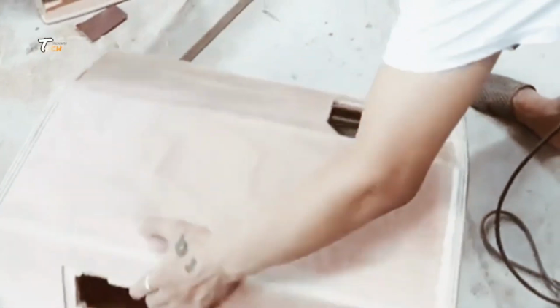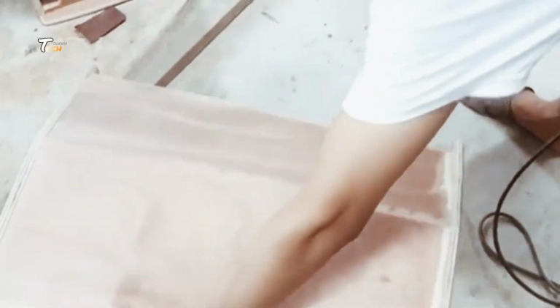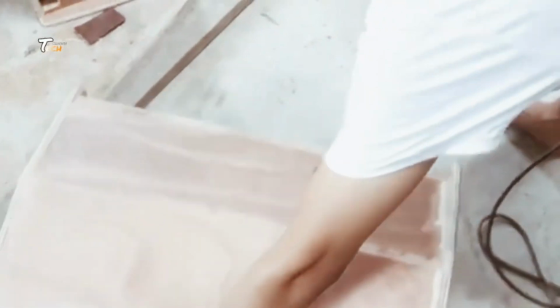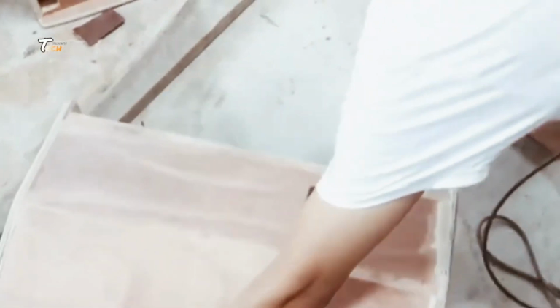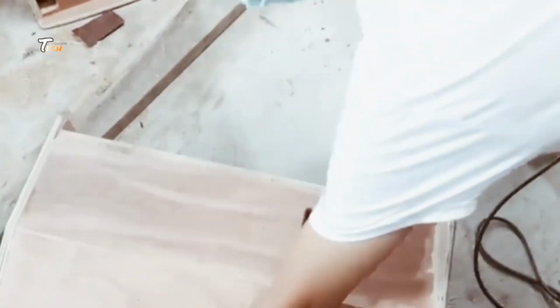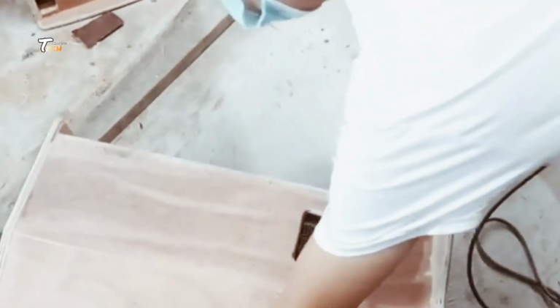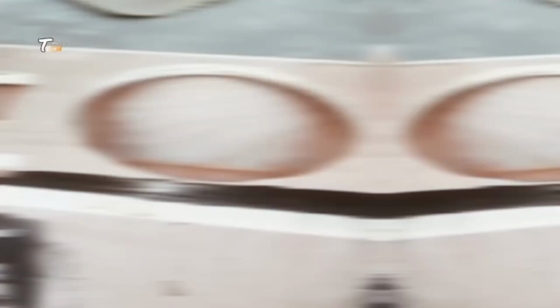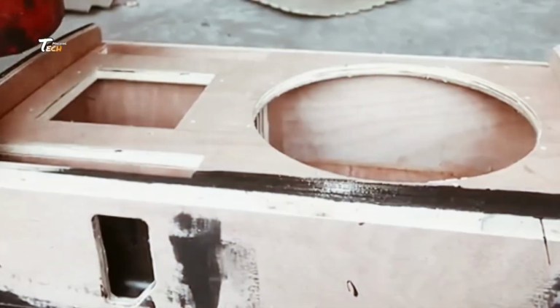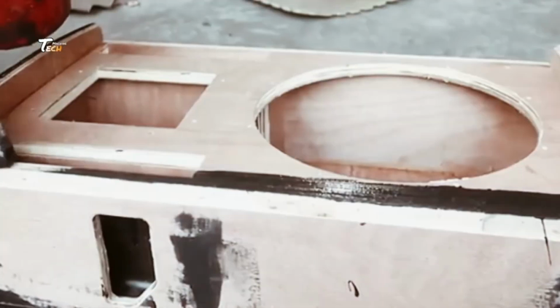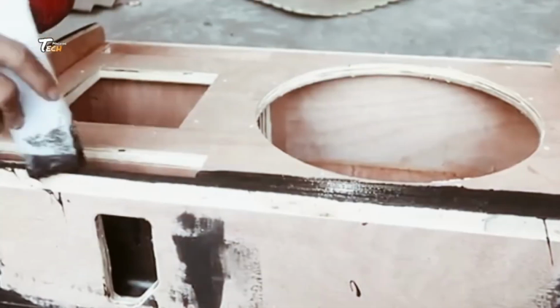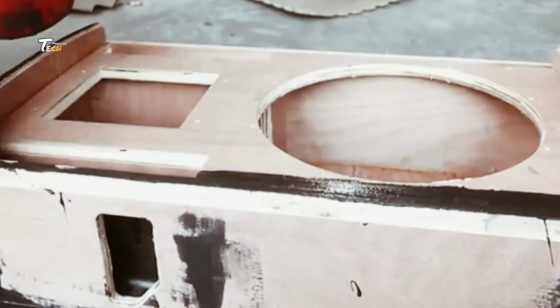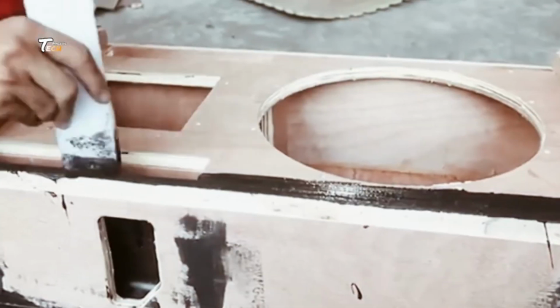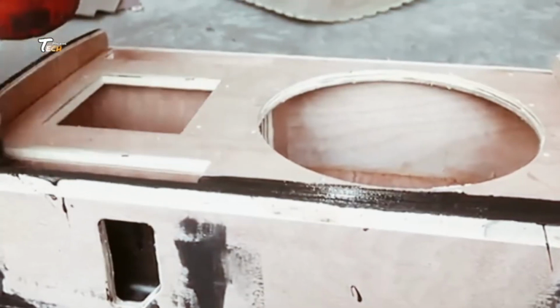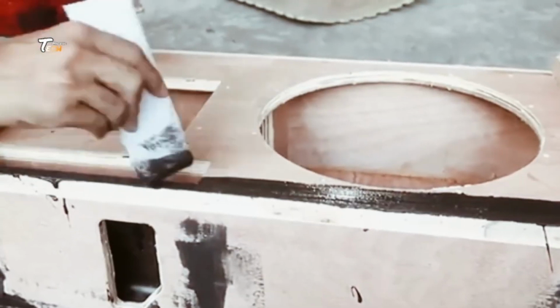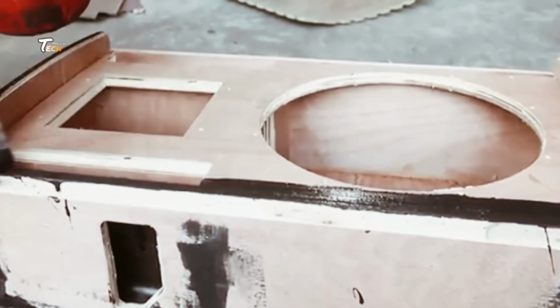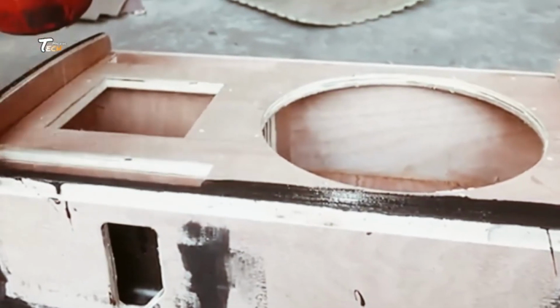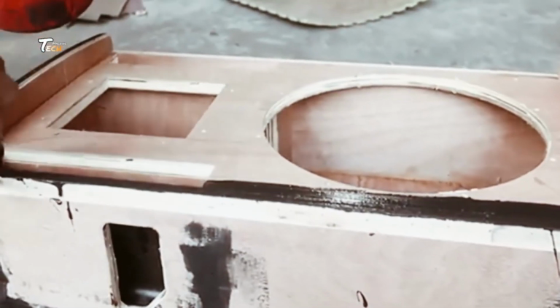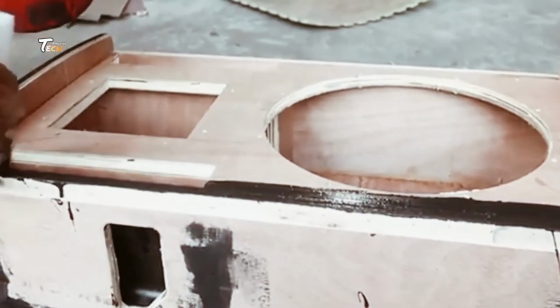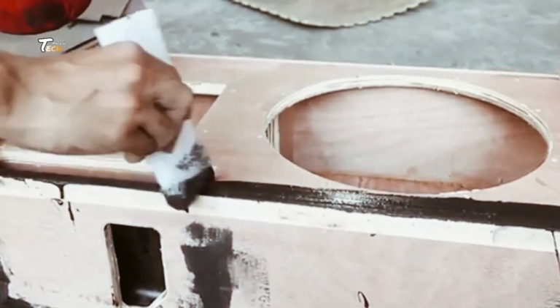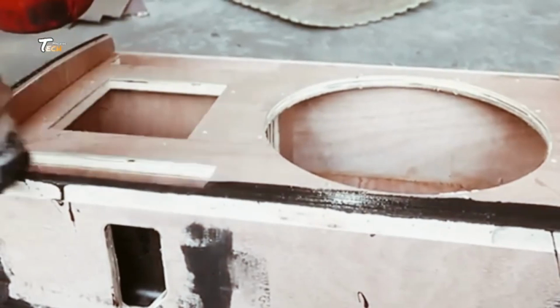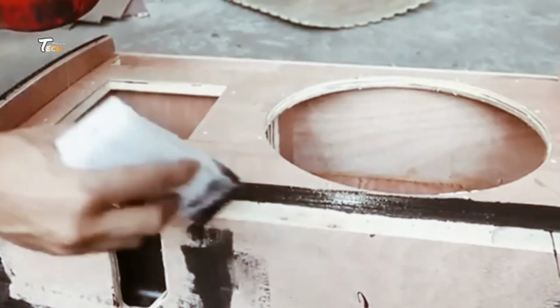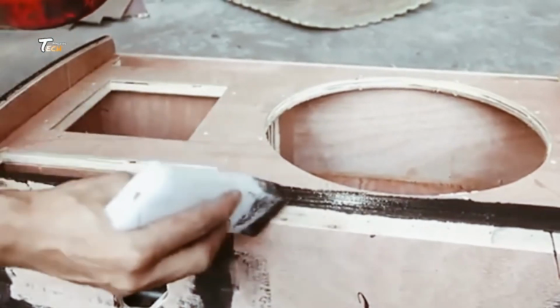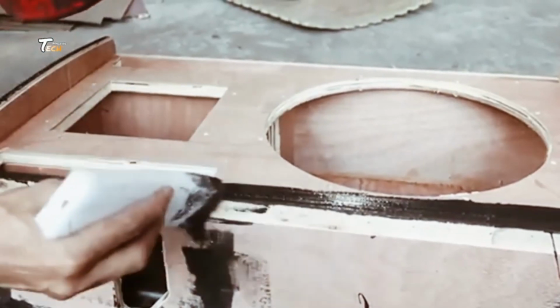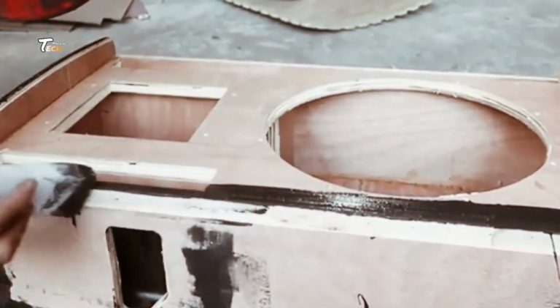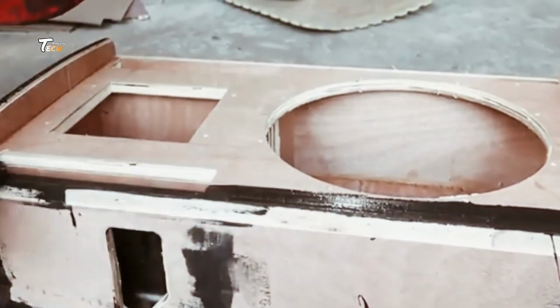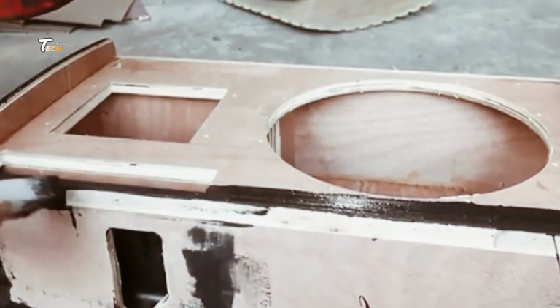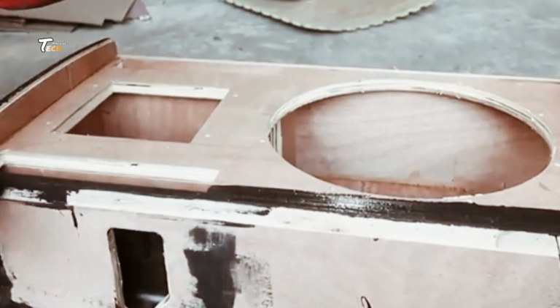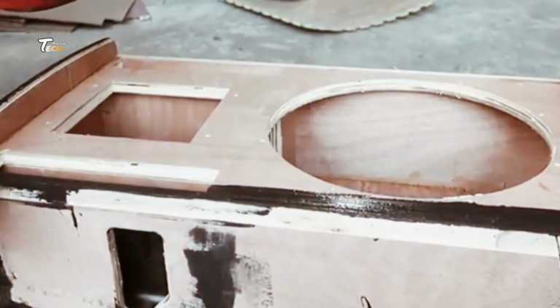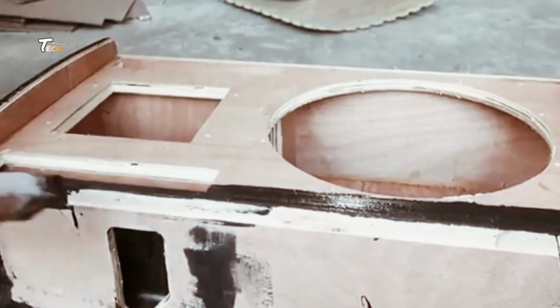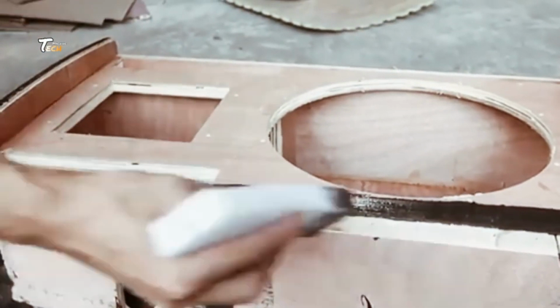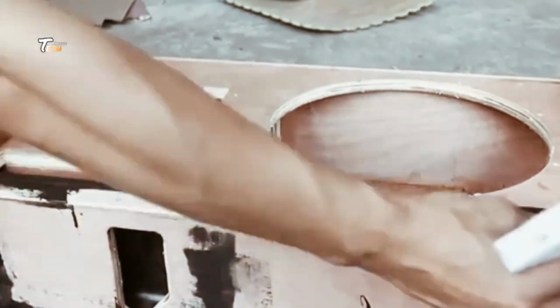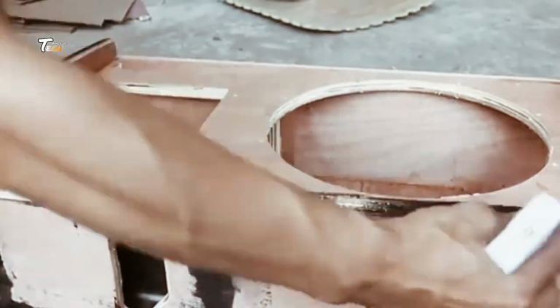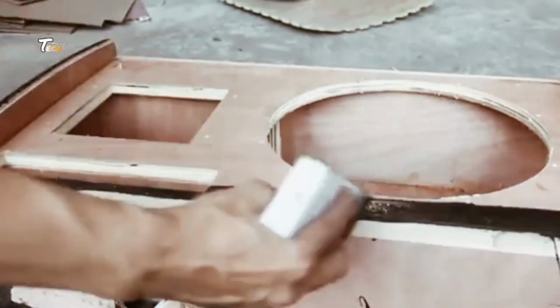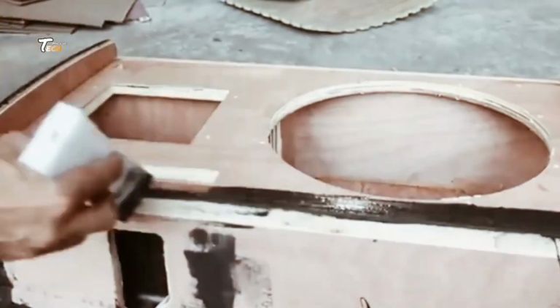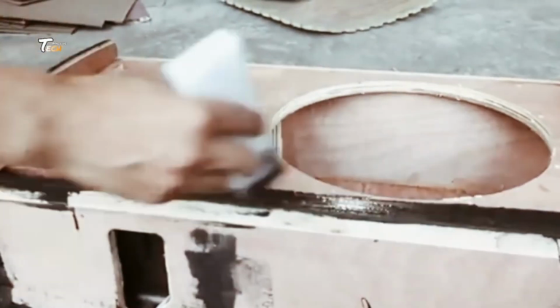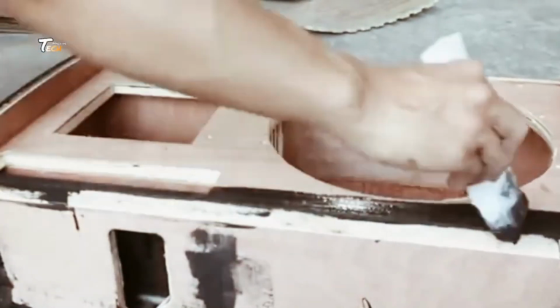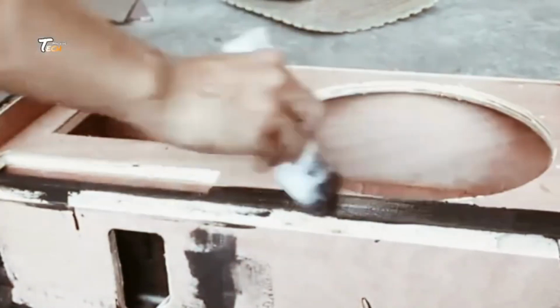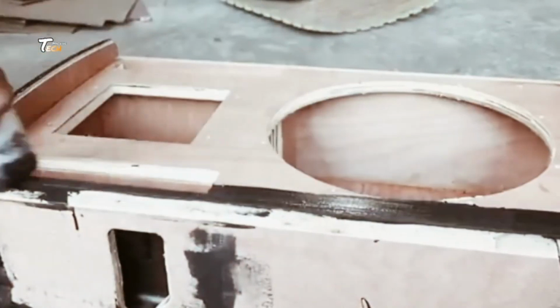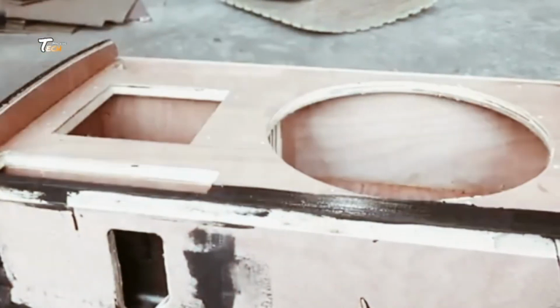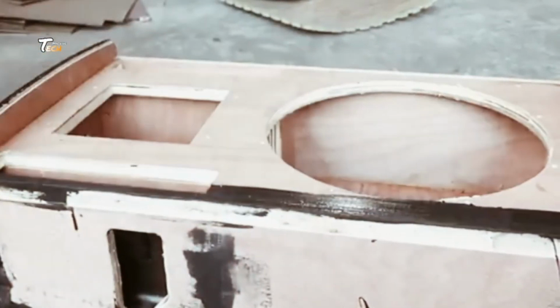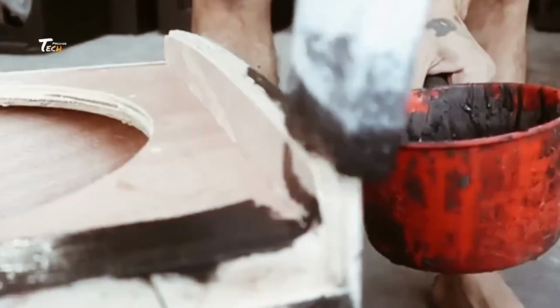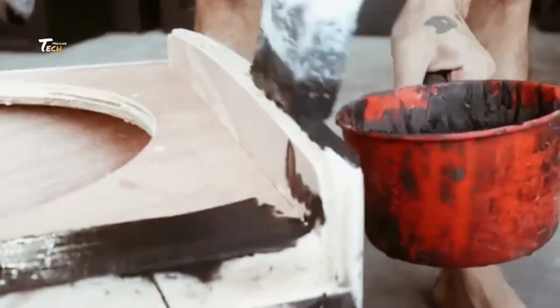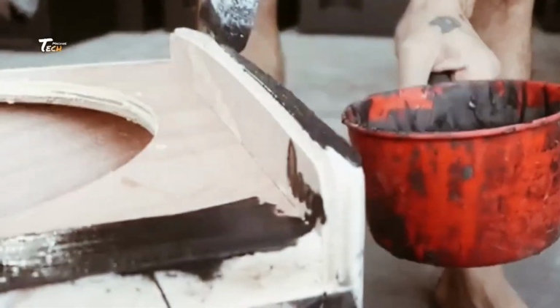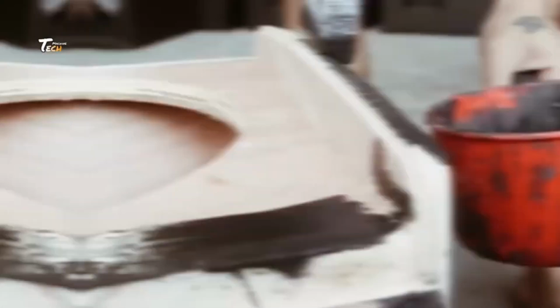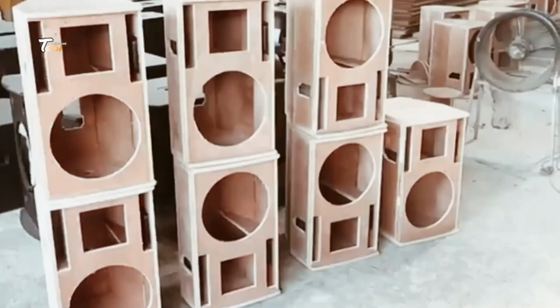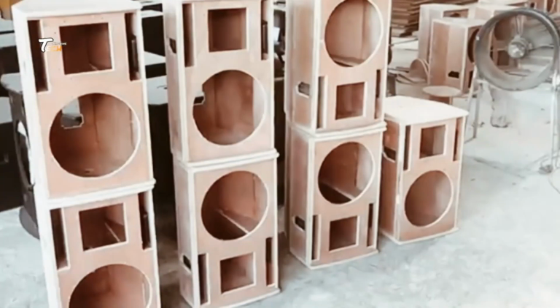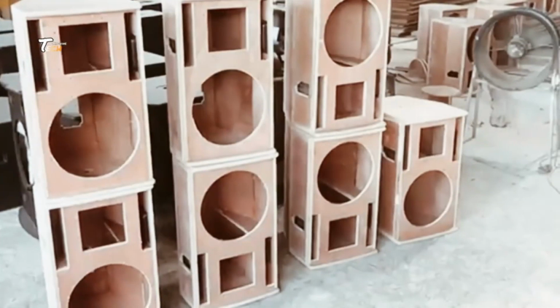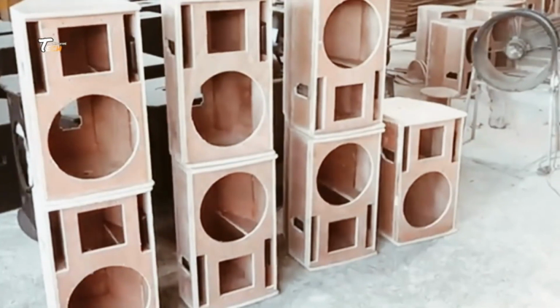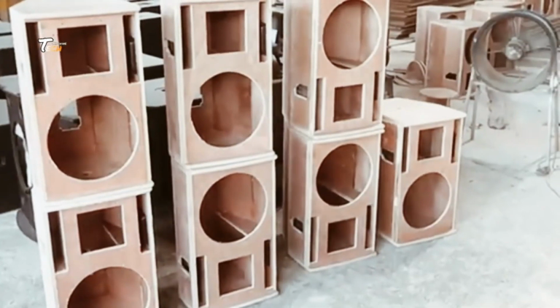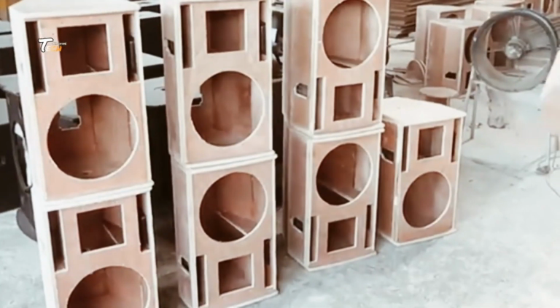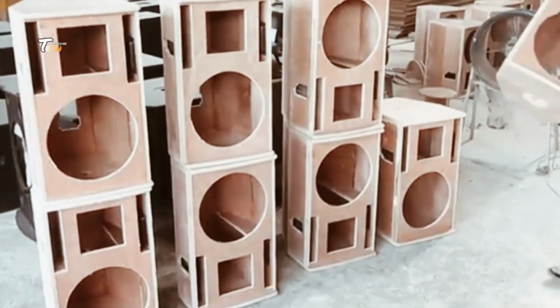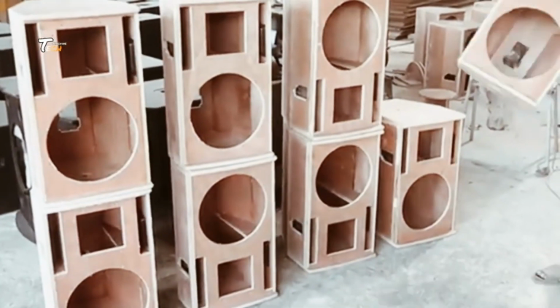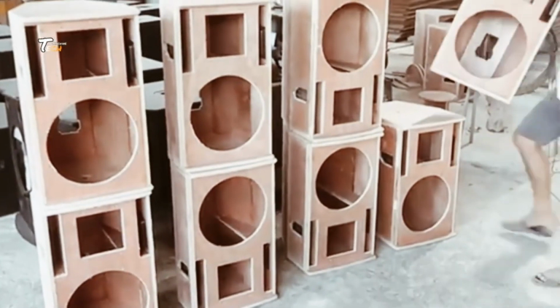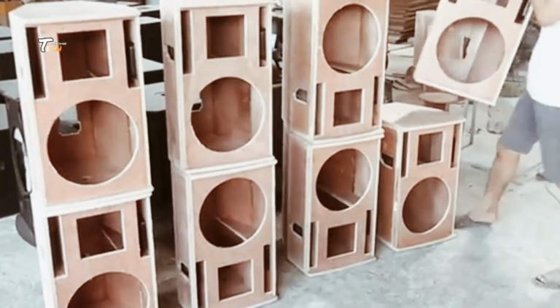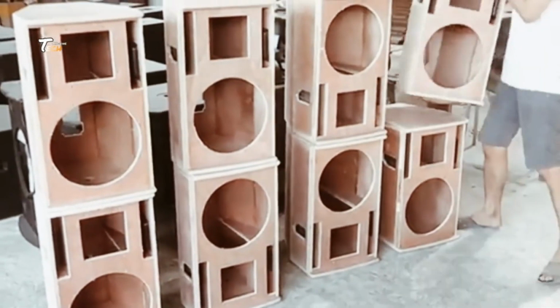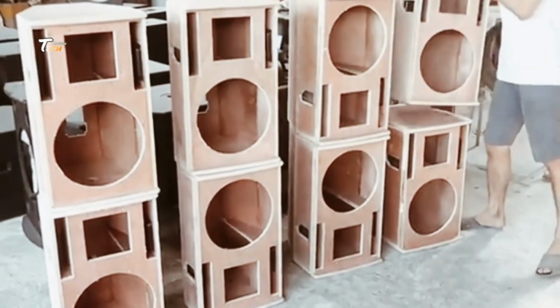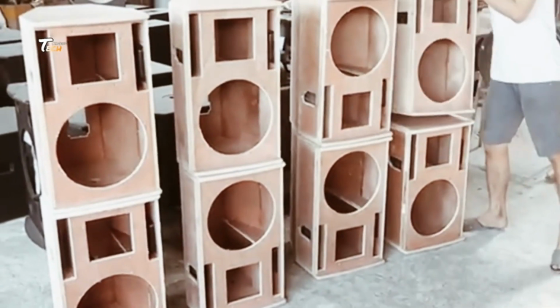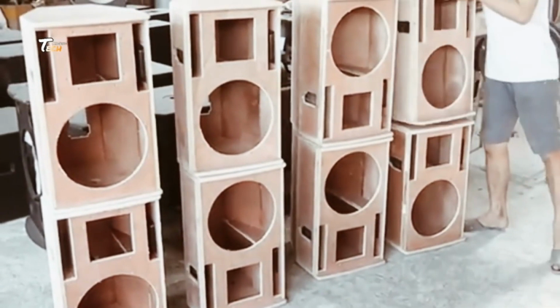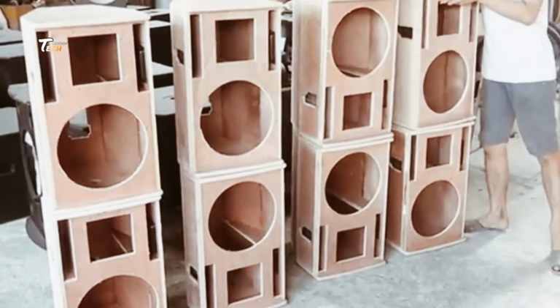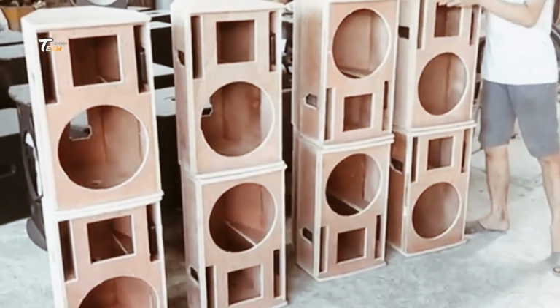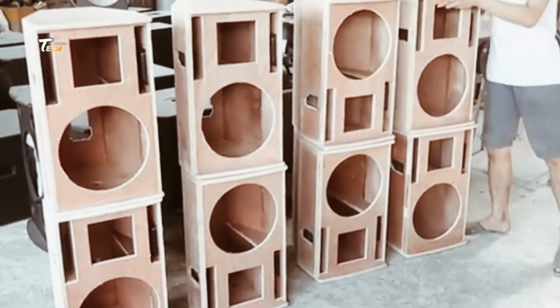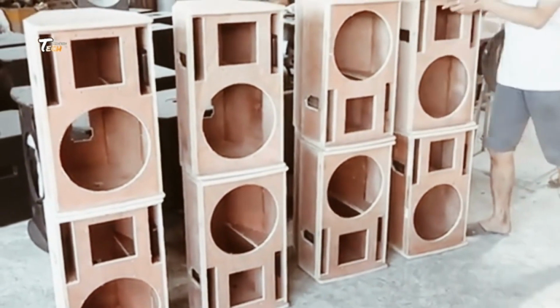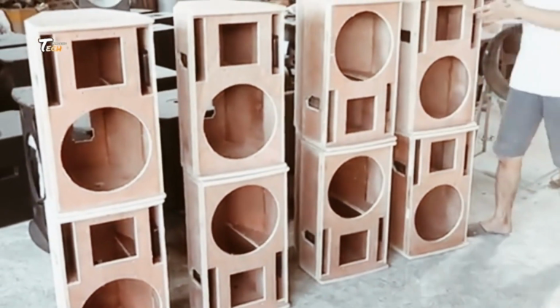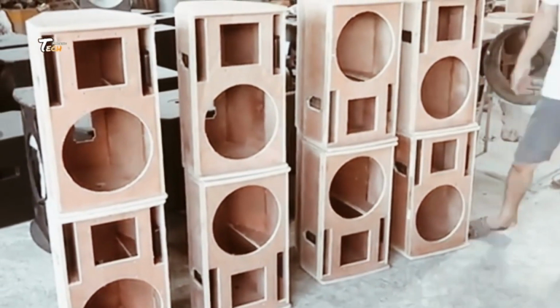Once assembled, each speaker undergoes rigorous testing to ensure optimal performance and sound quality.